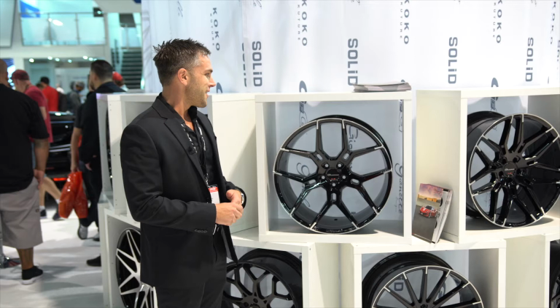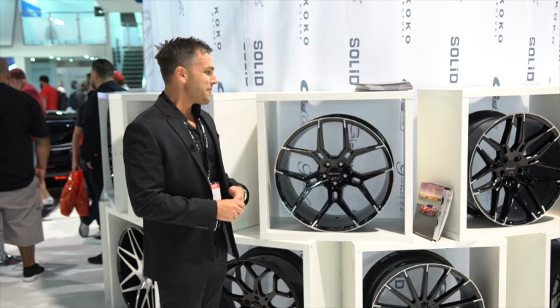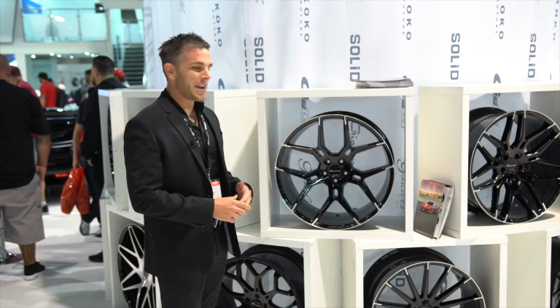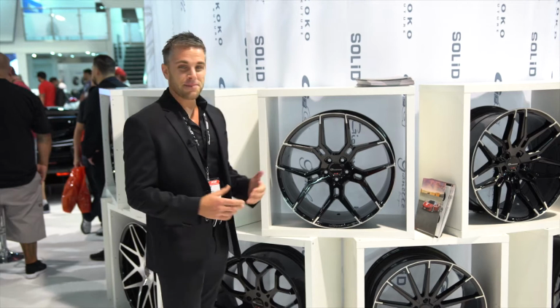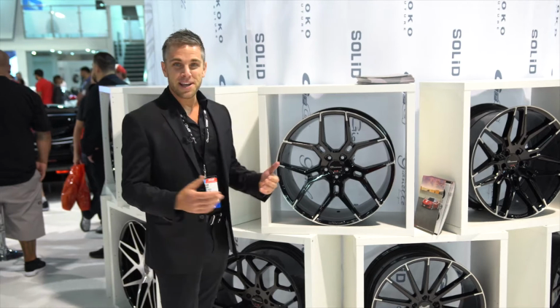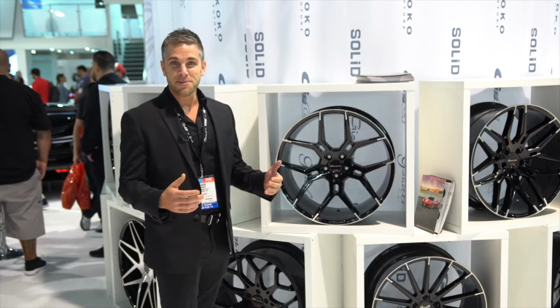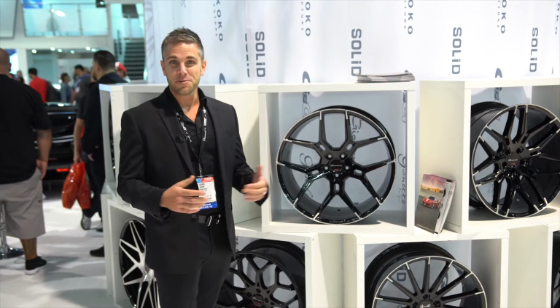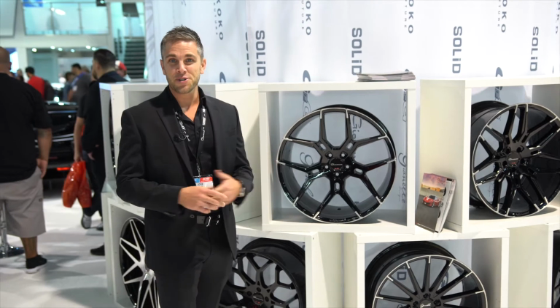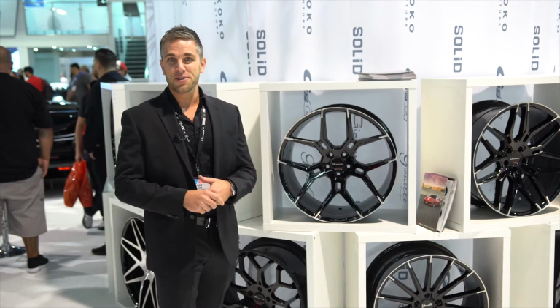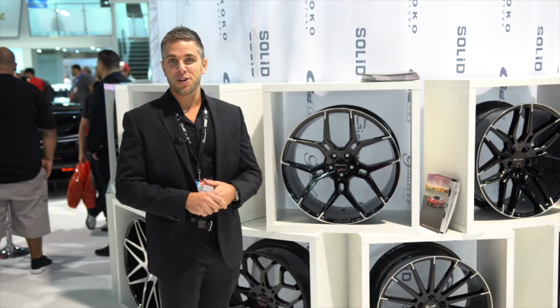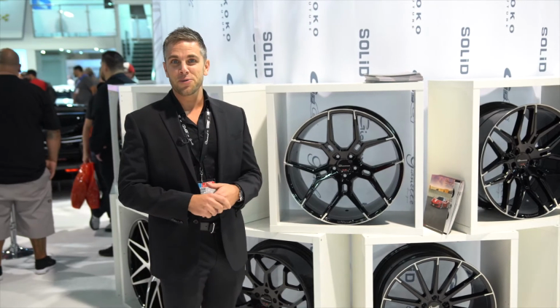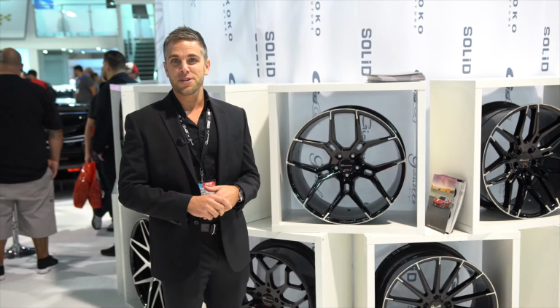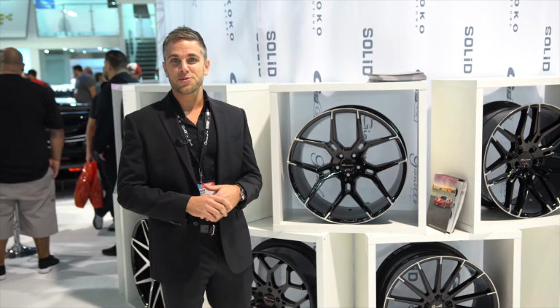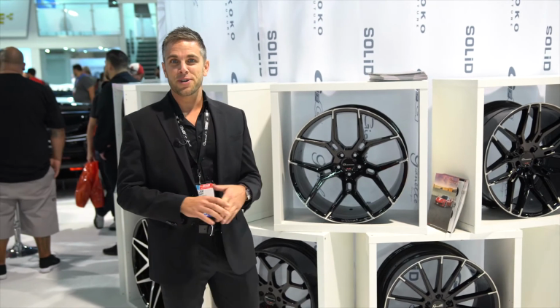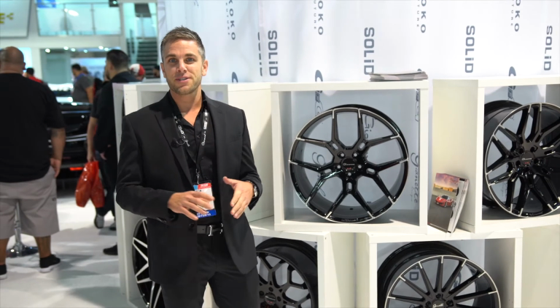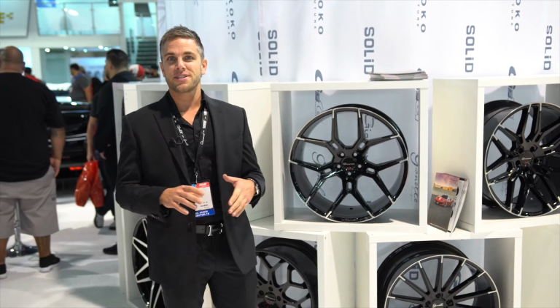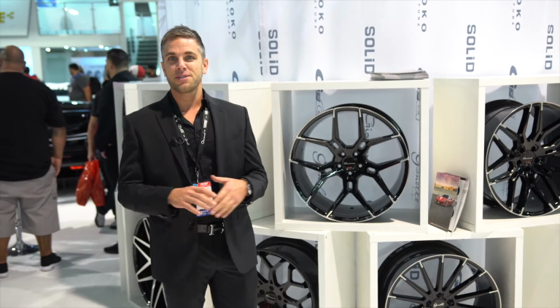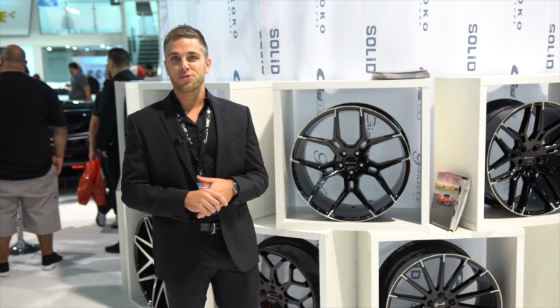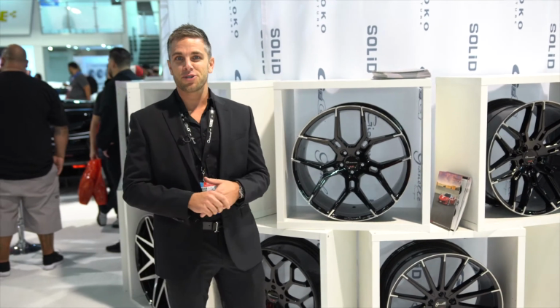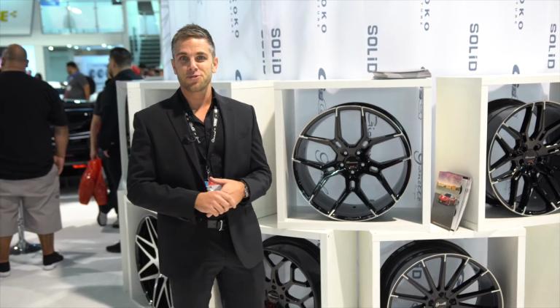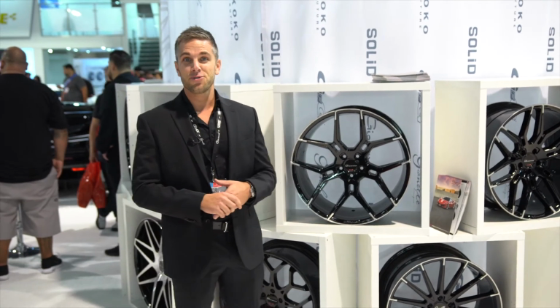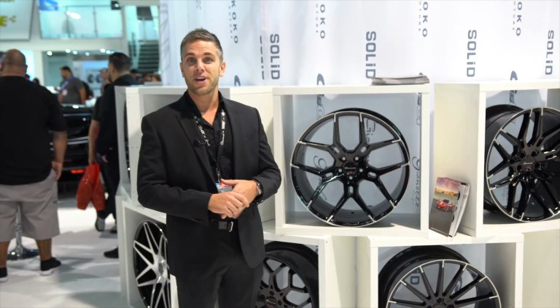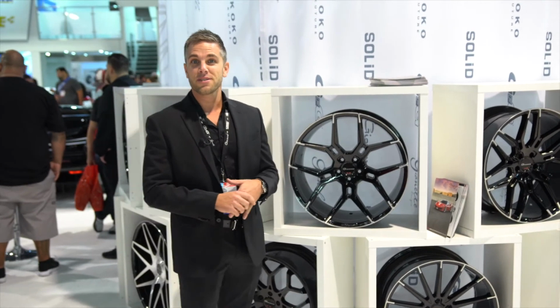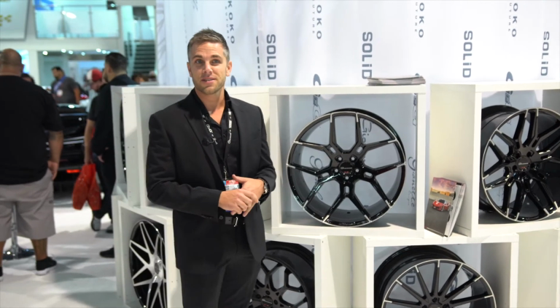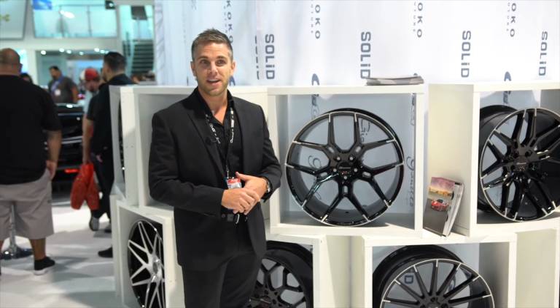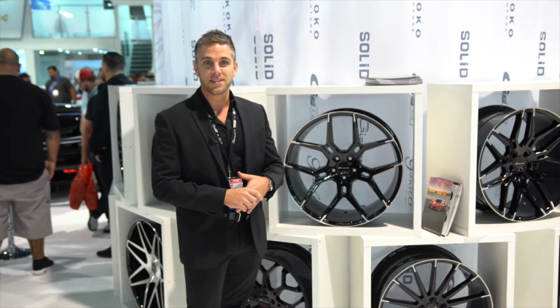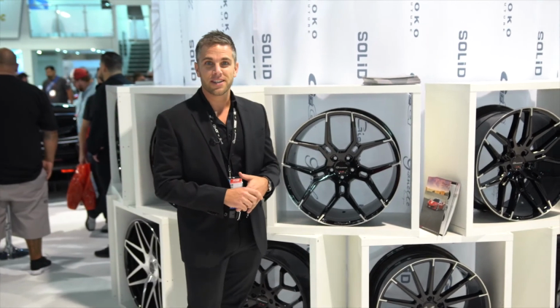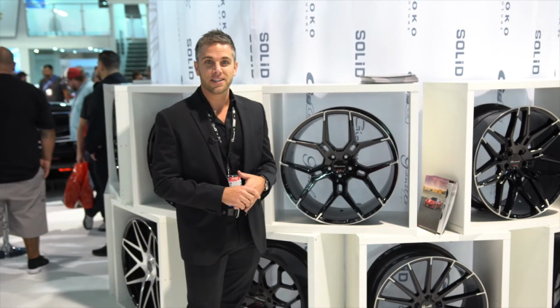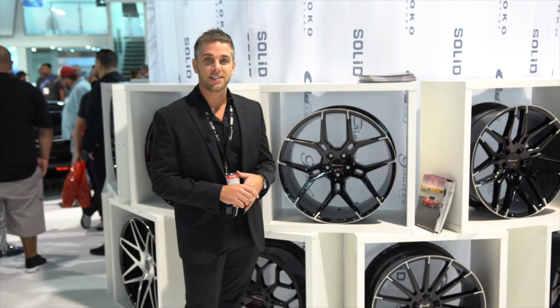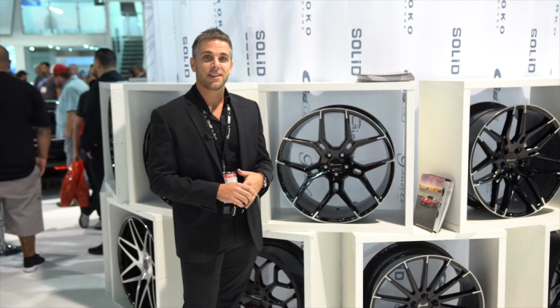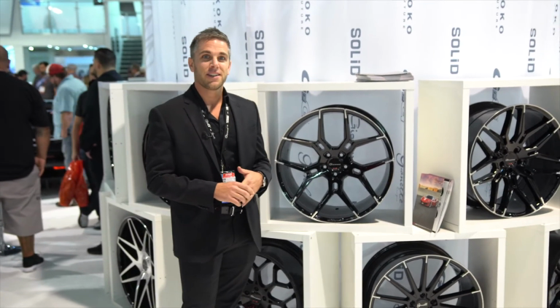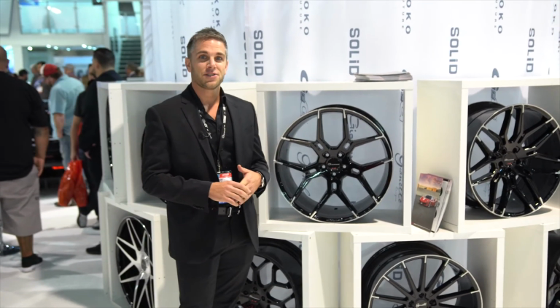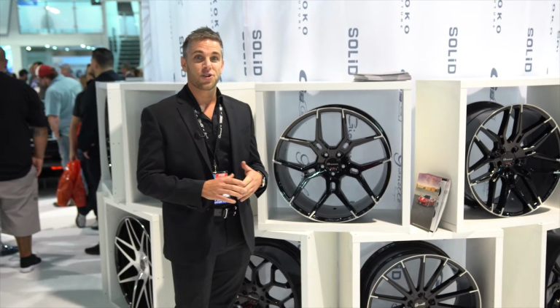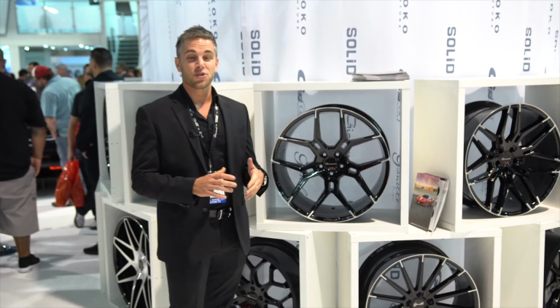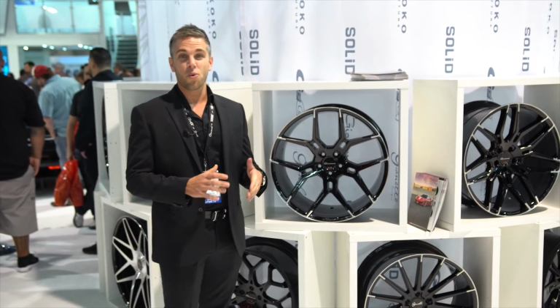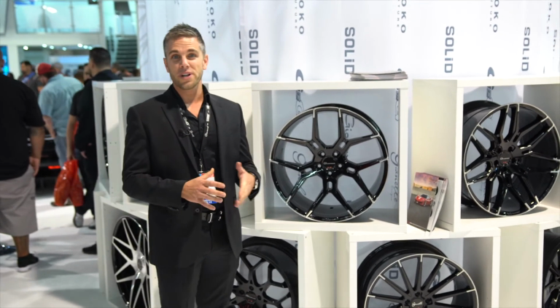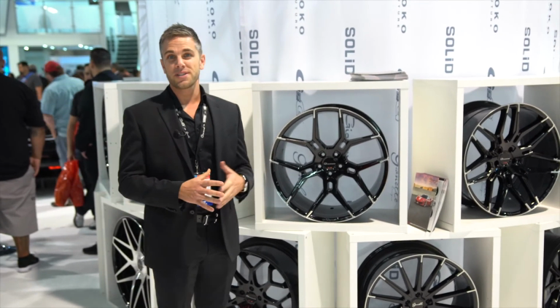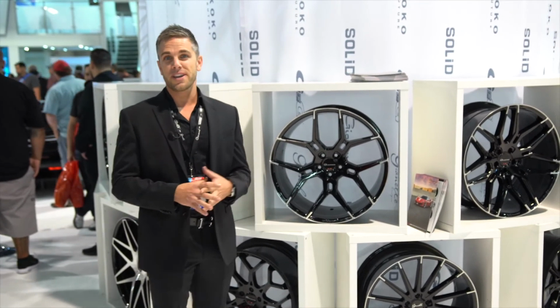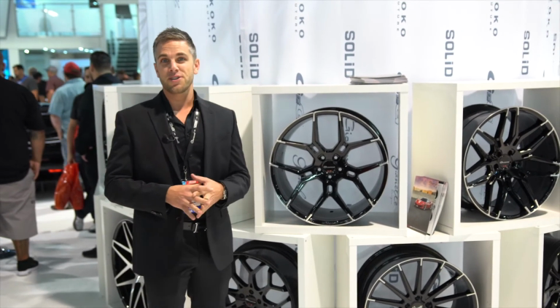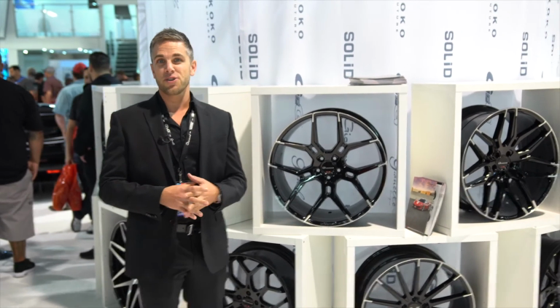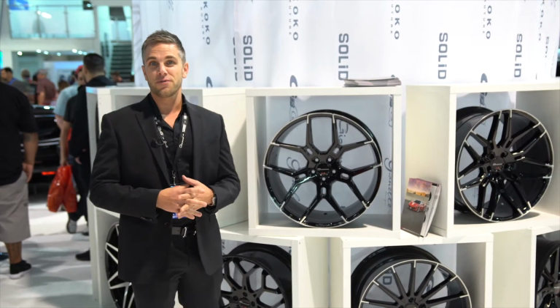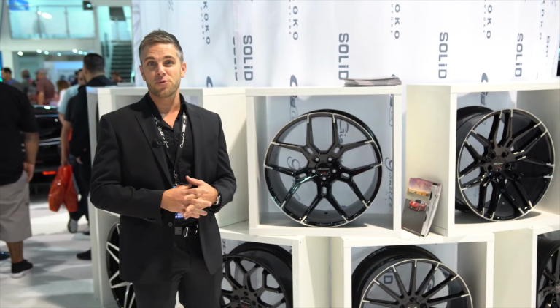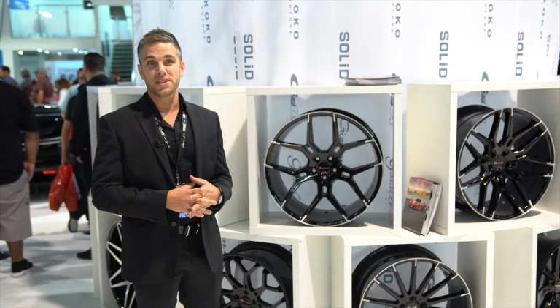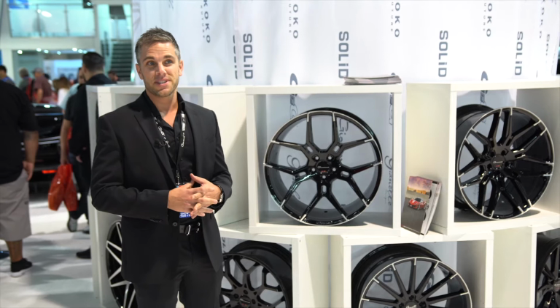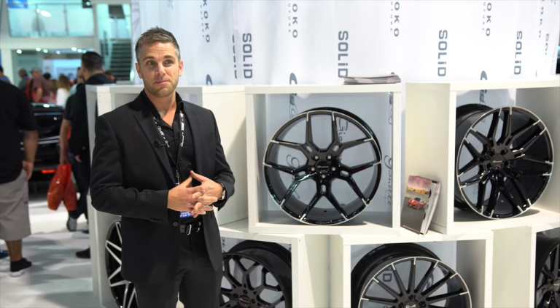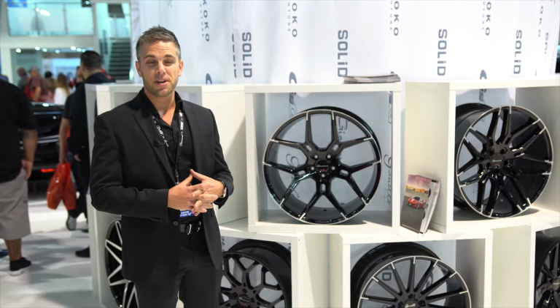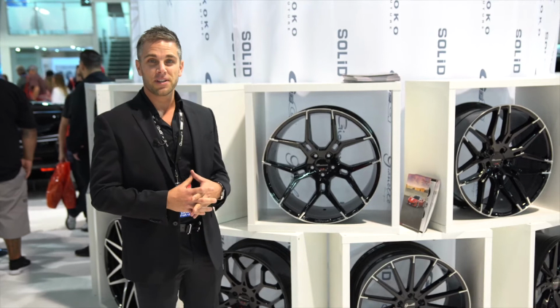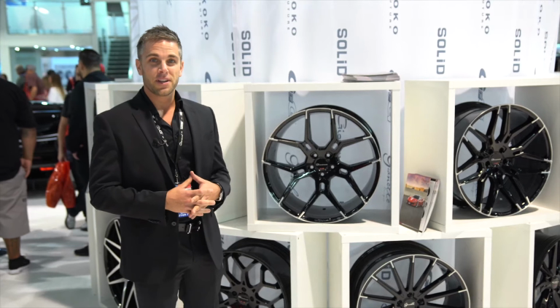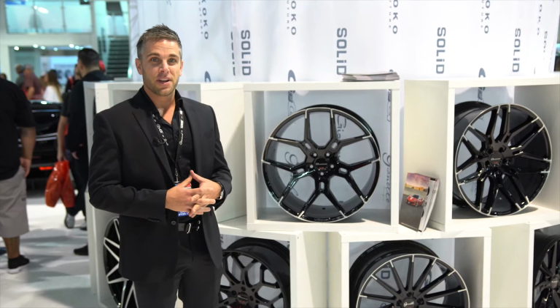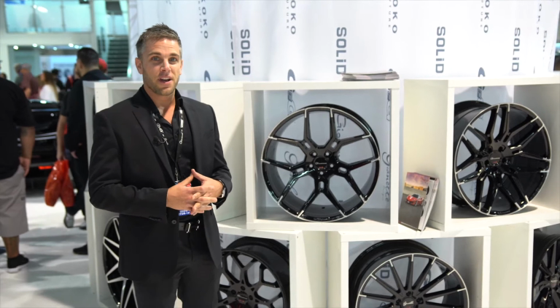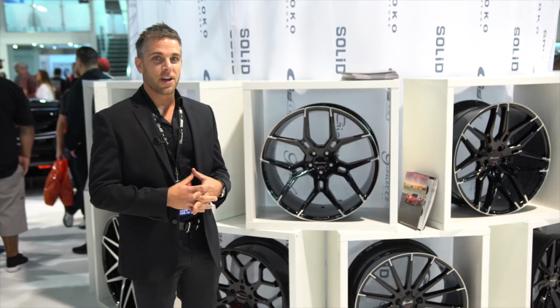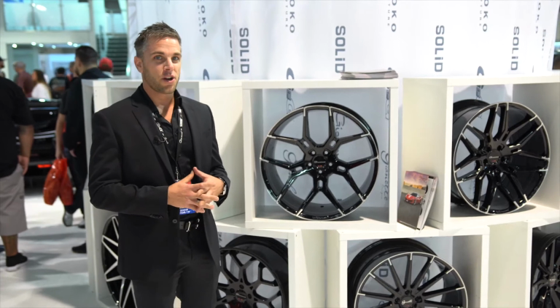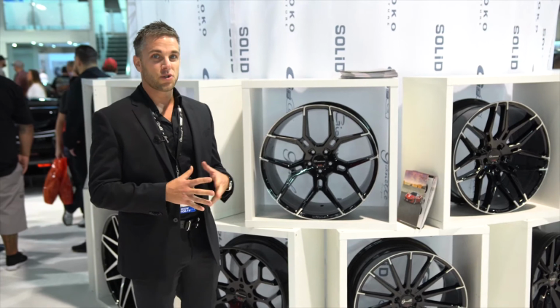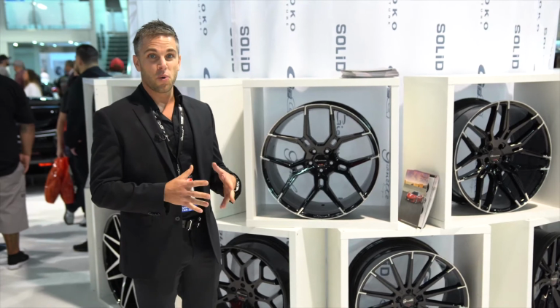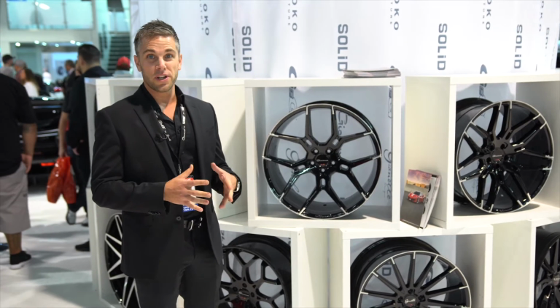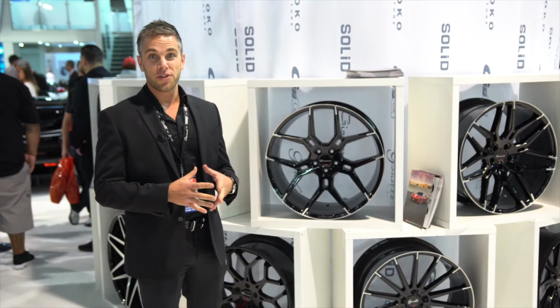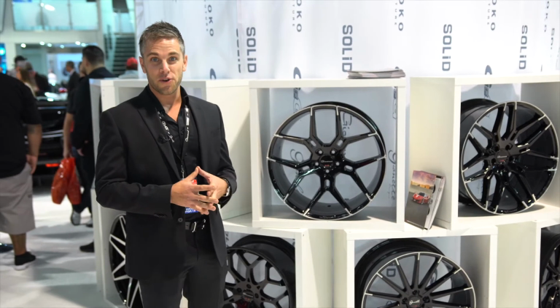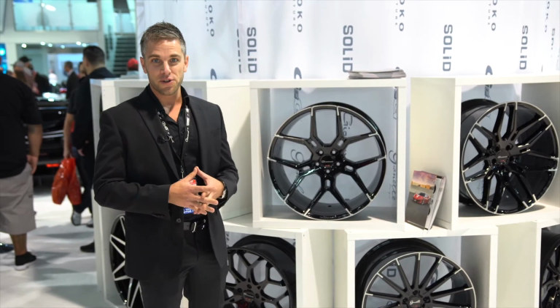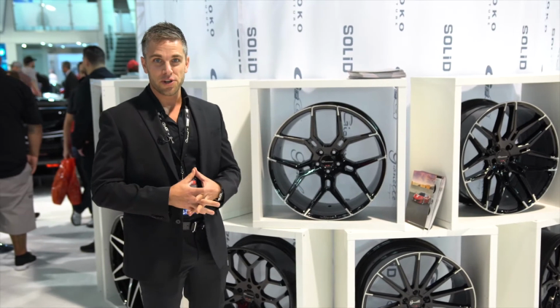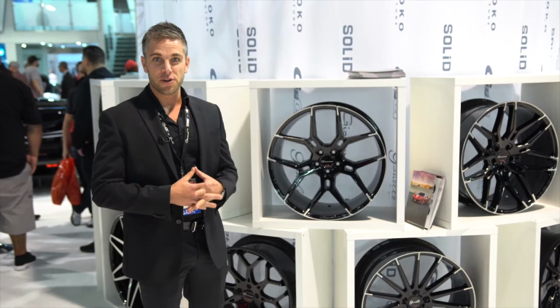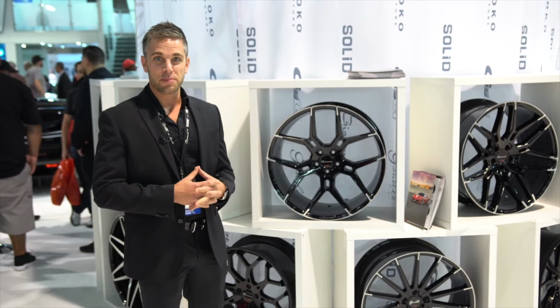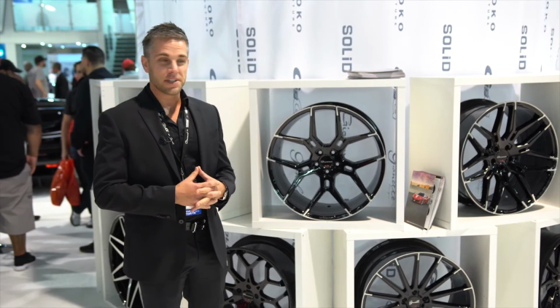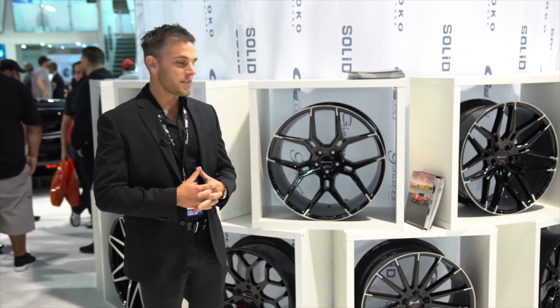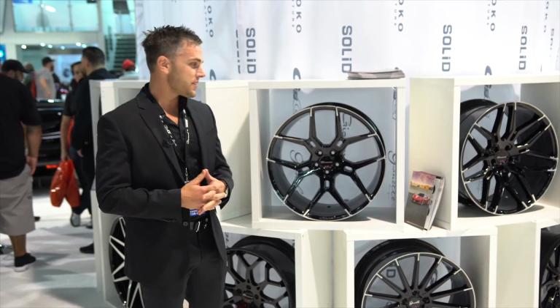My name is Adam. I'm with Giovanna Wheels. We're here at the SEMA show 2019. This is our 22nd year doing SEMA and our 23rd year in business.